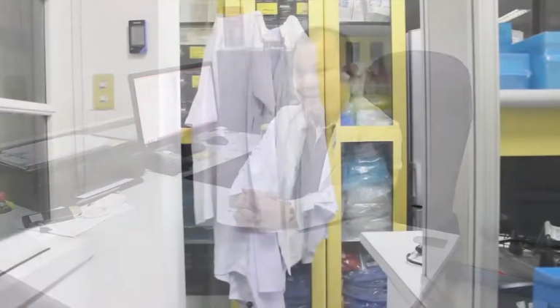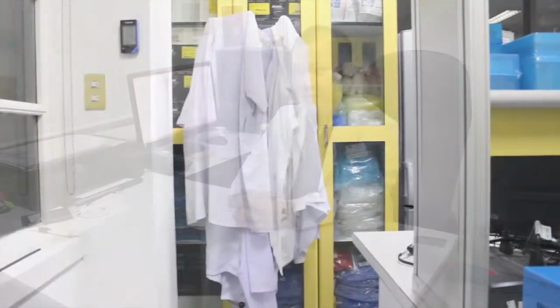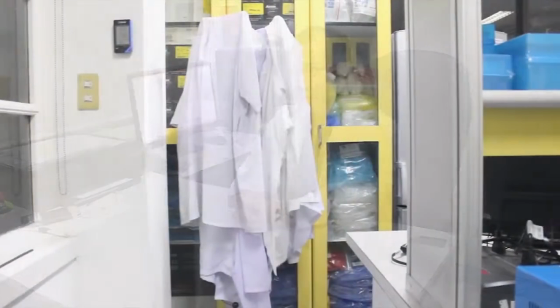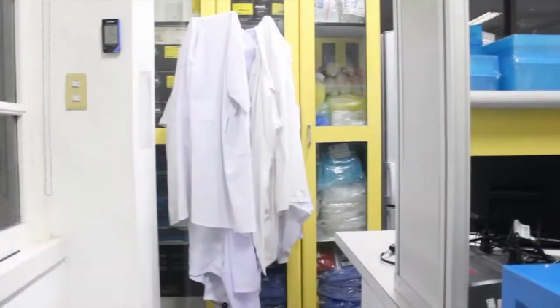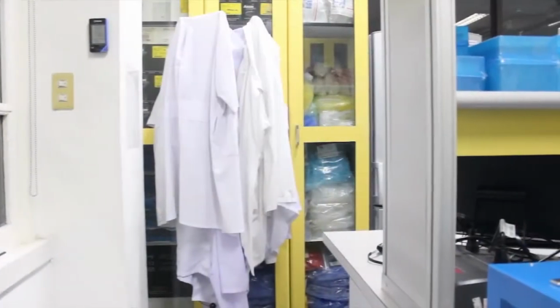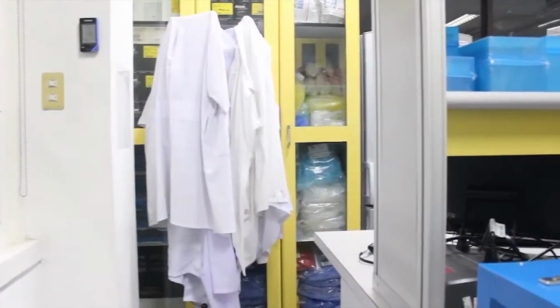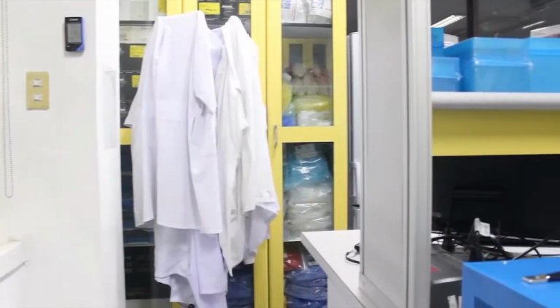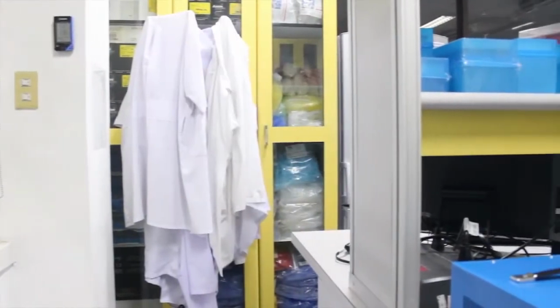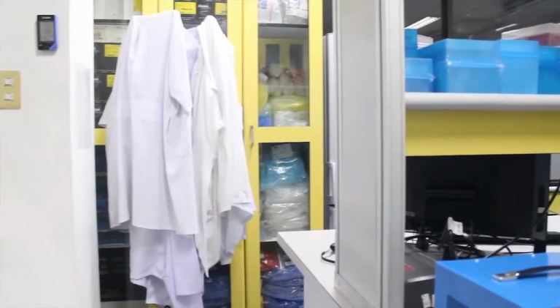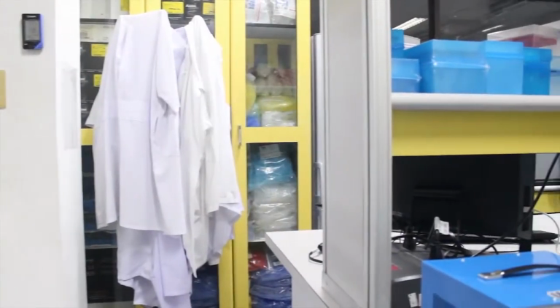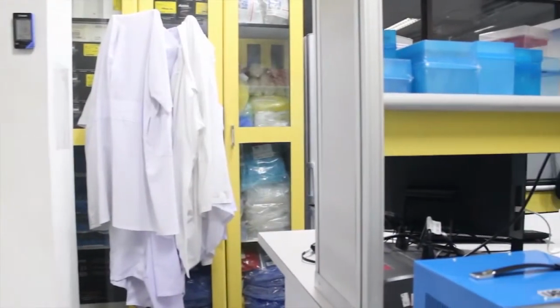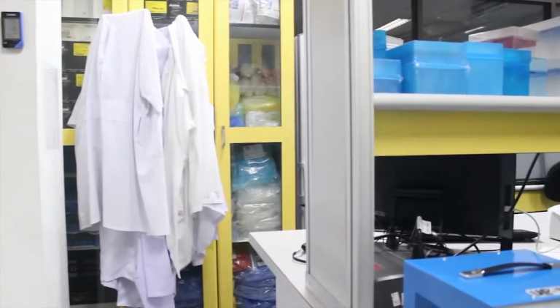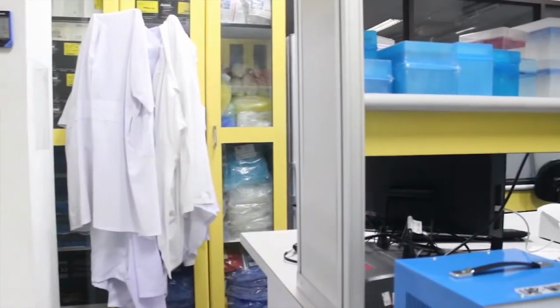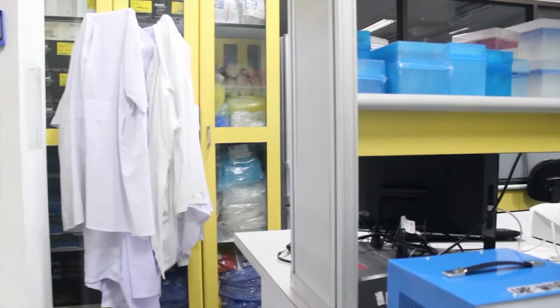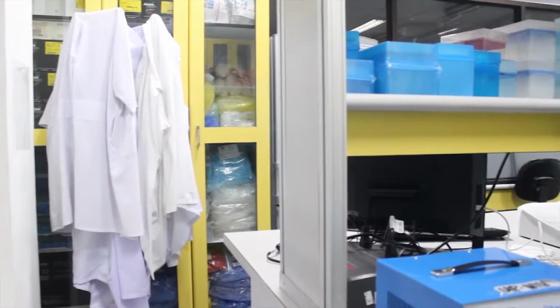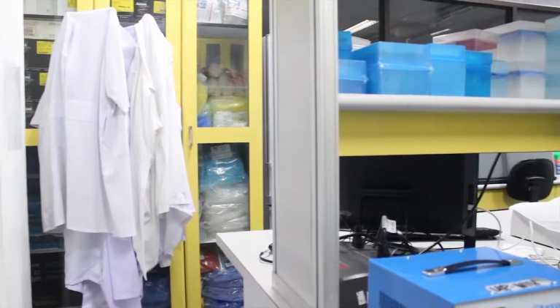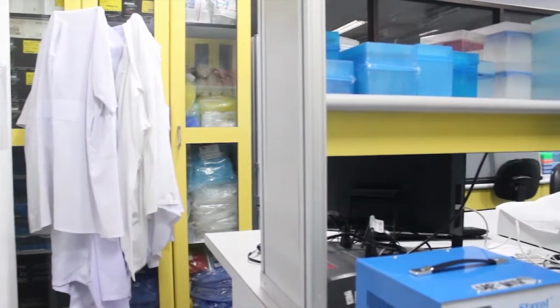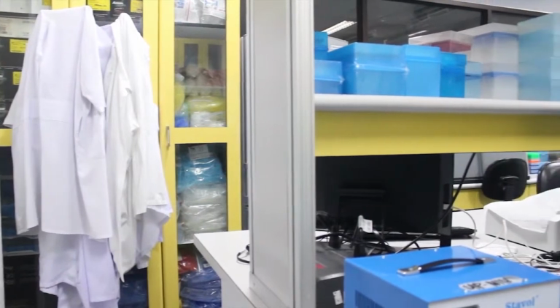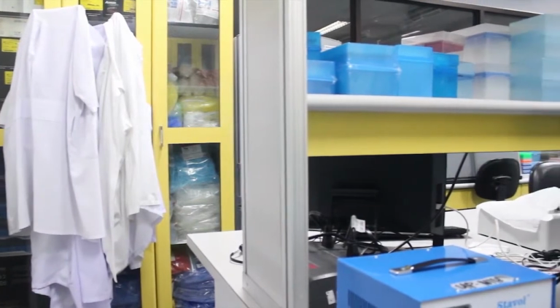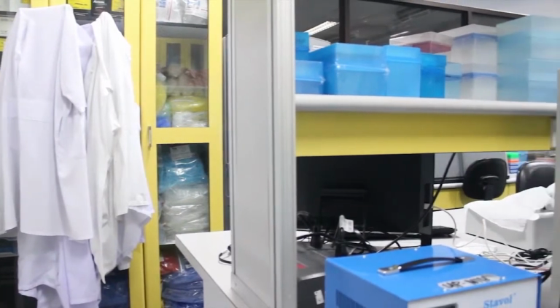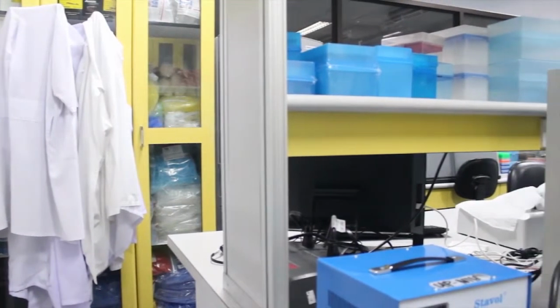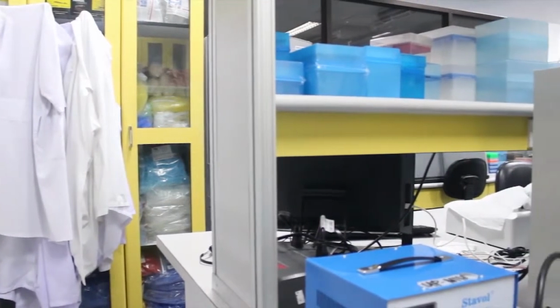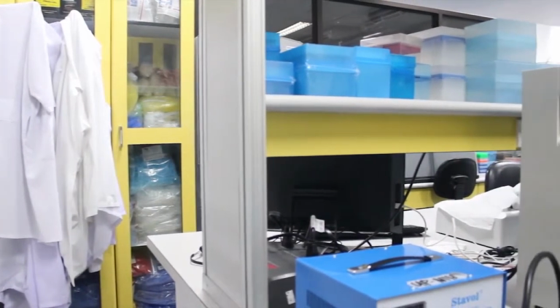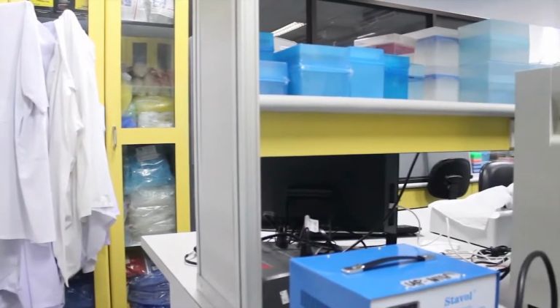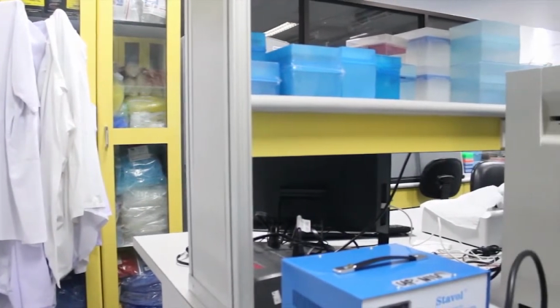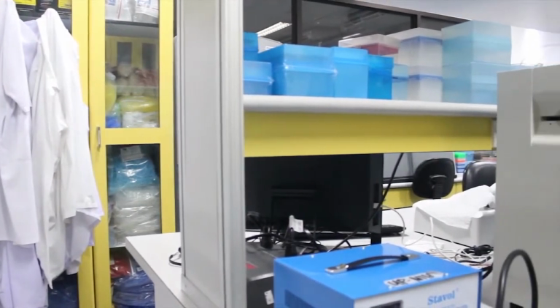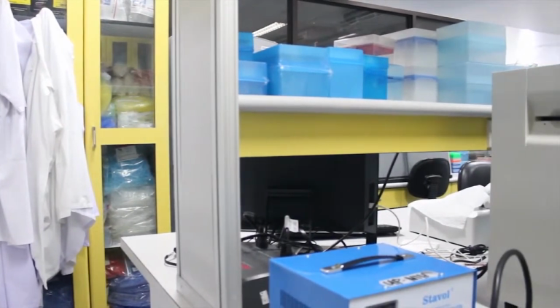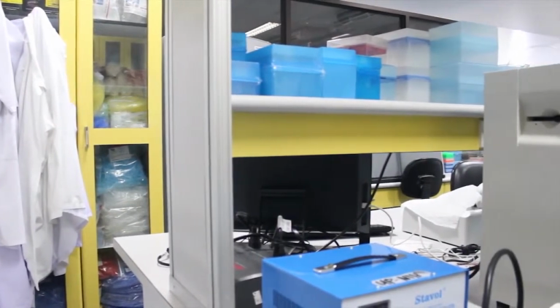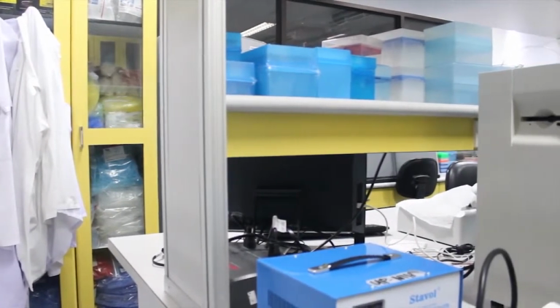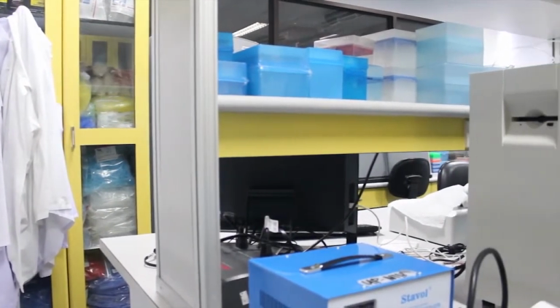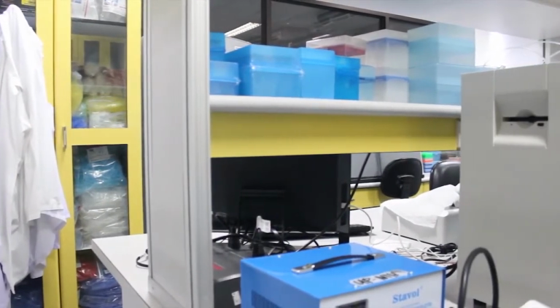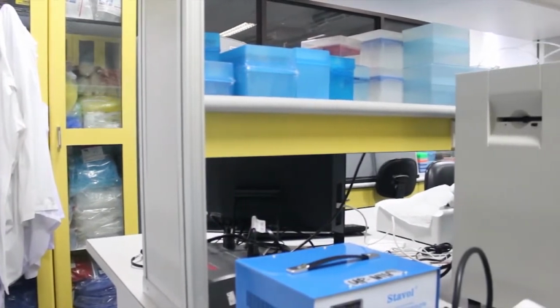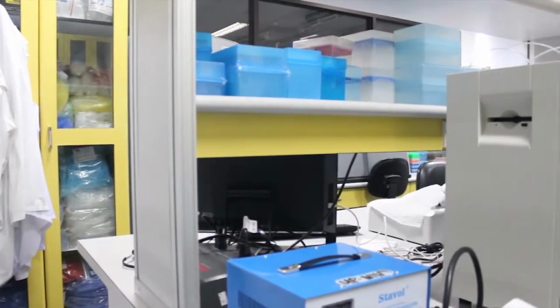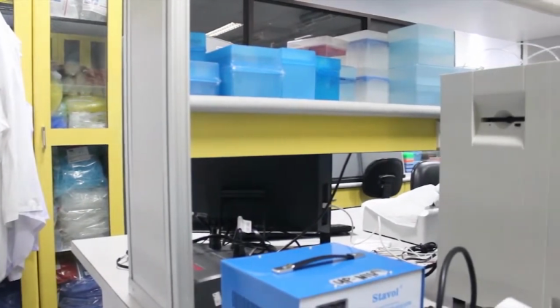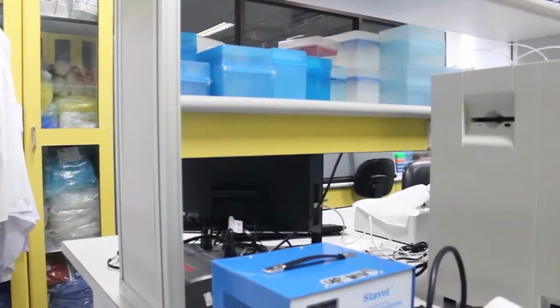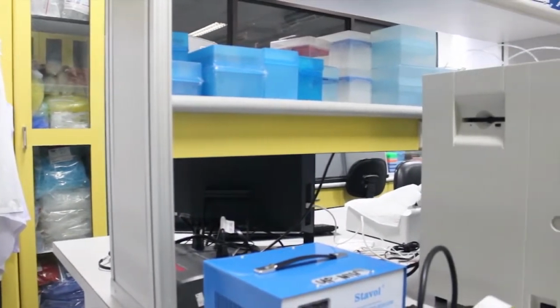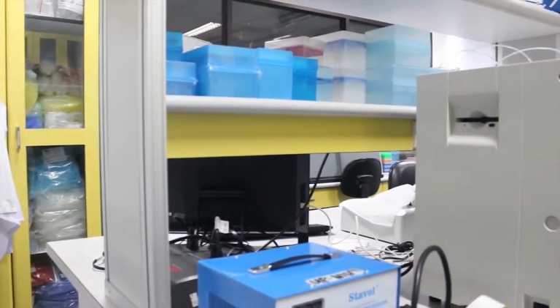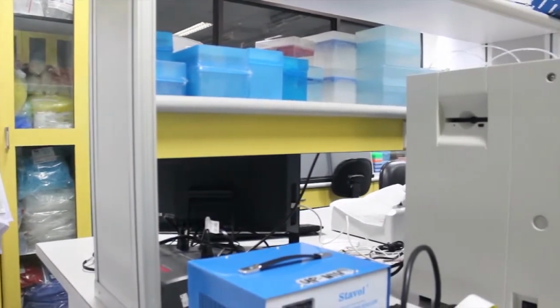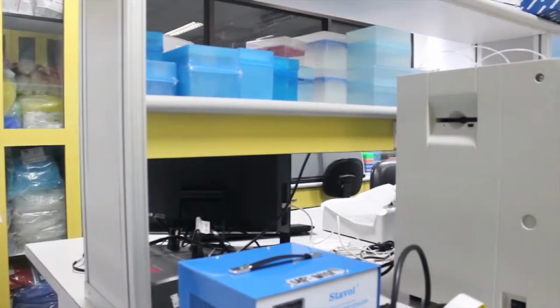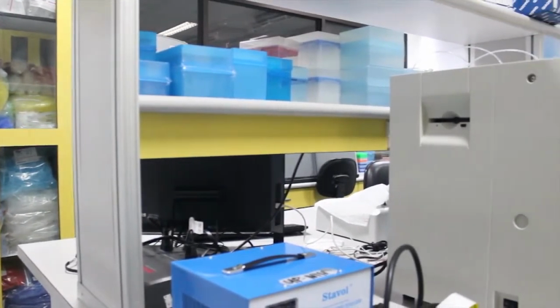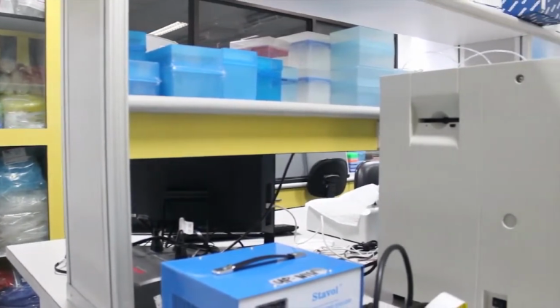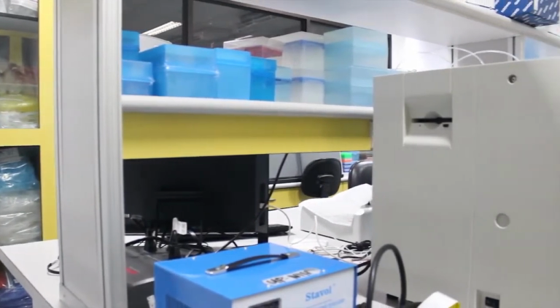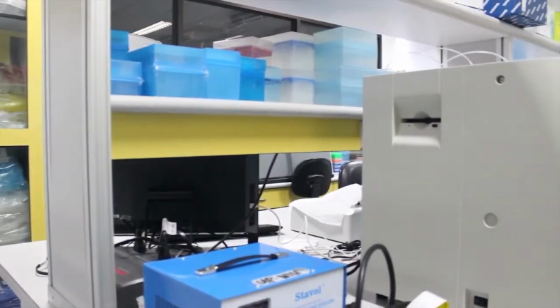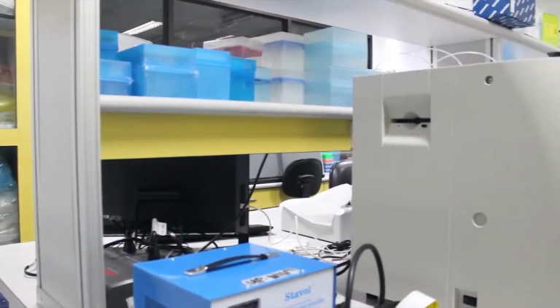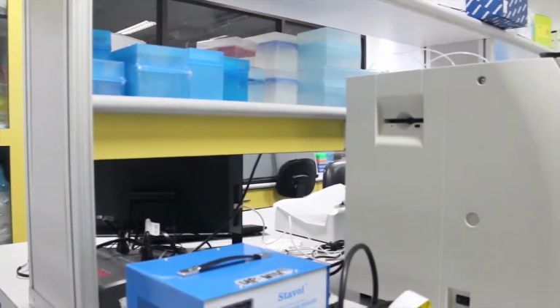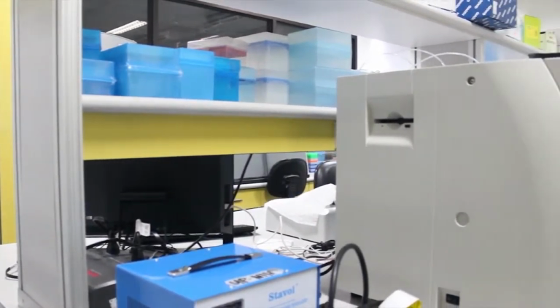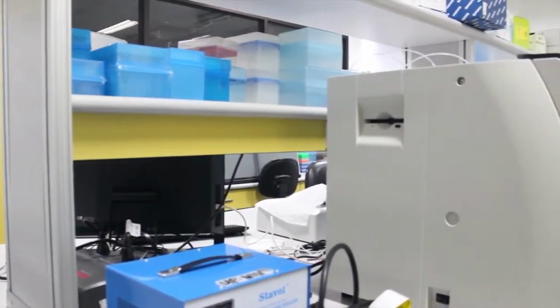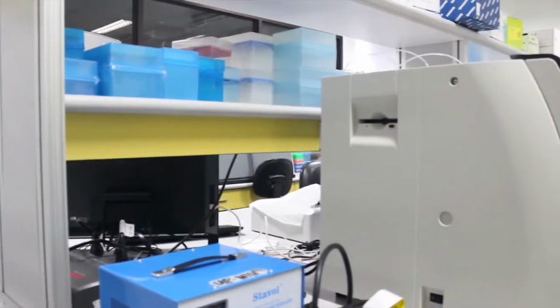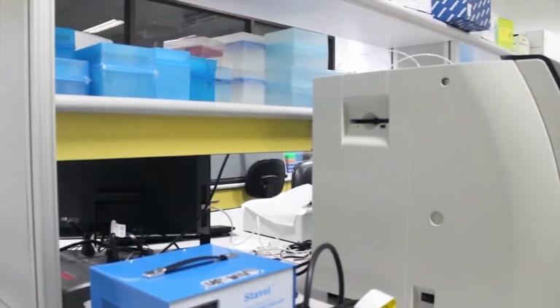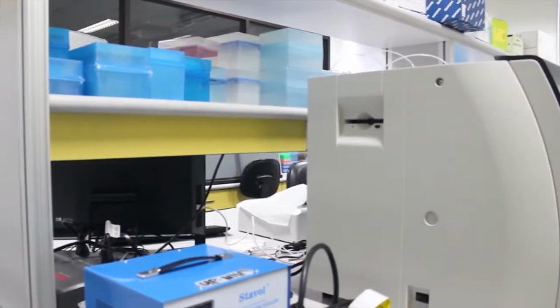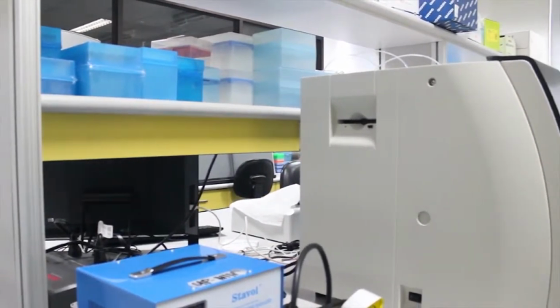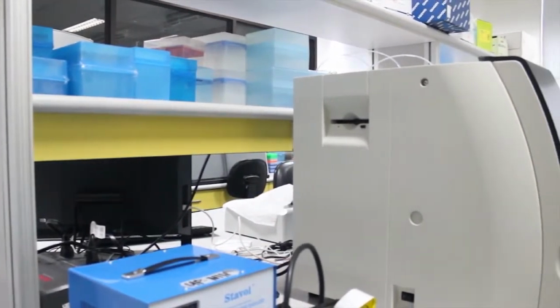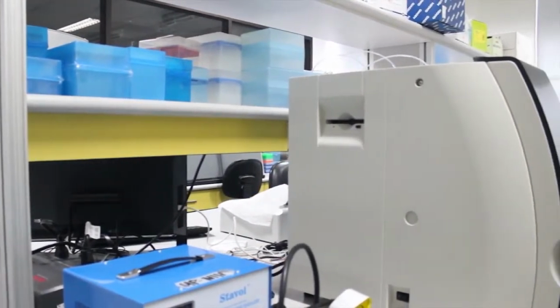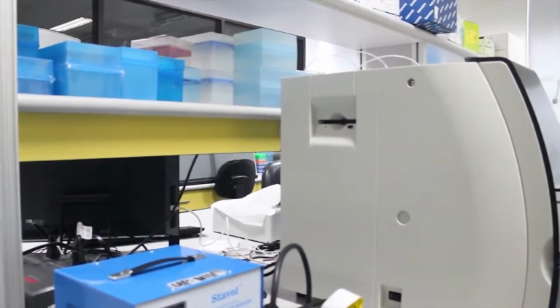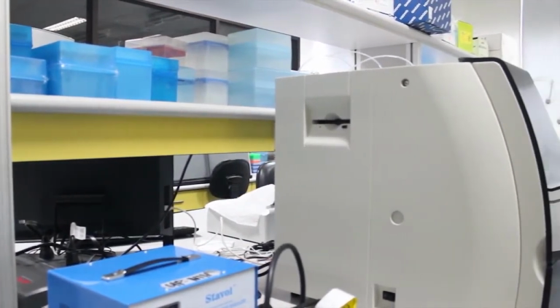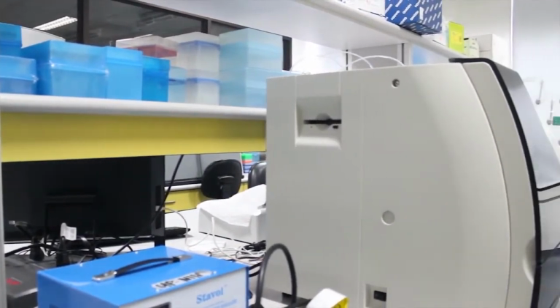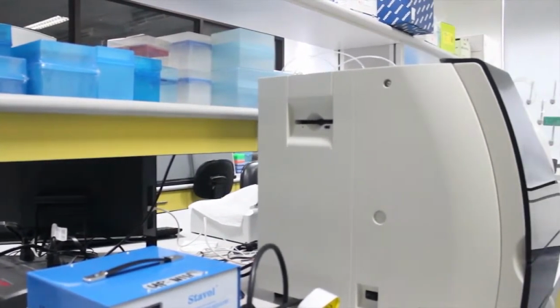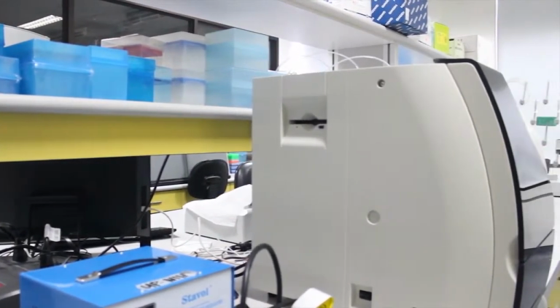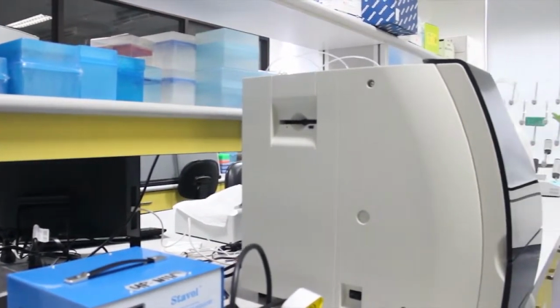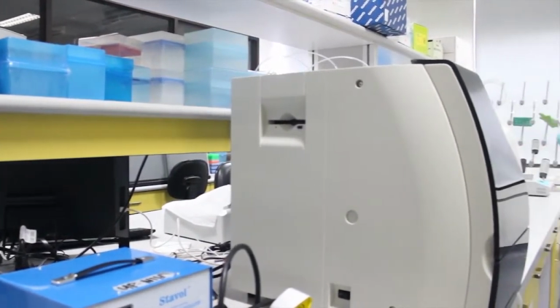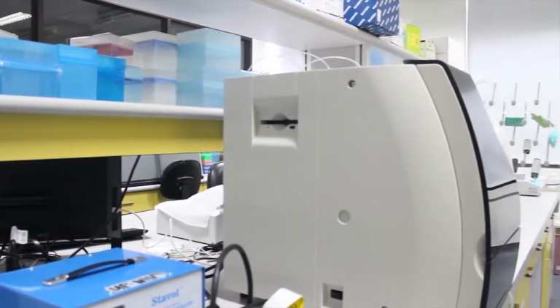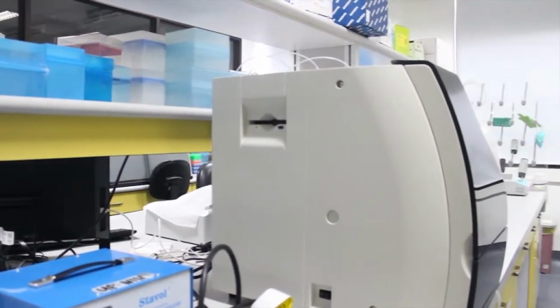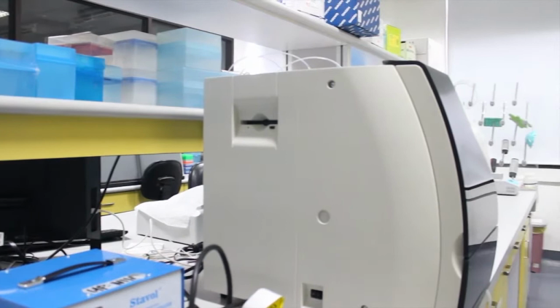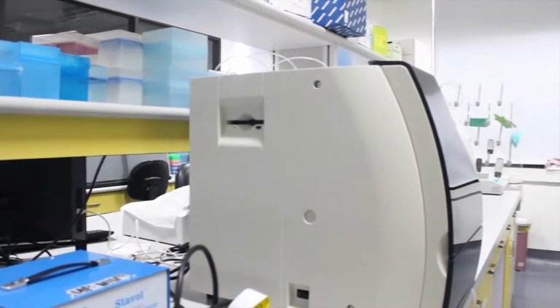Lab coats must not be worn outside the laboratory room — not in the canteen, or the library, or anywhere outside the laboratory.